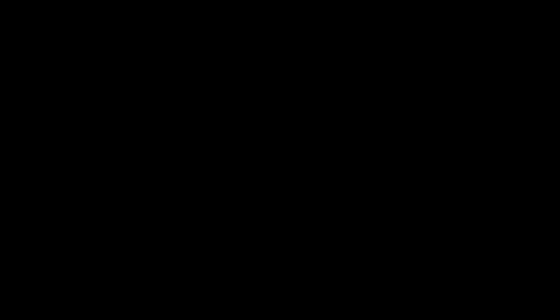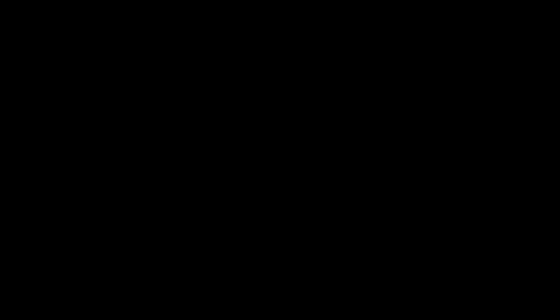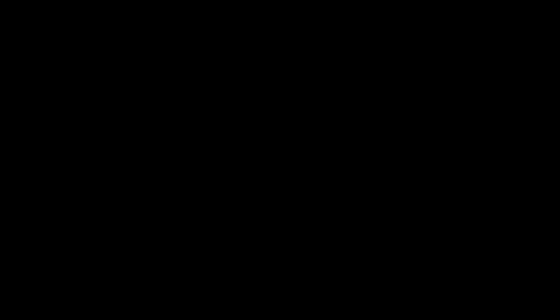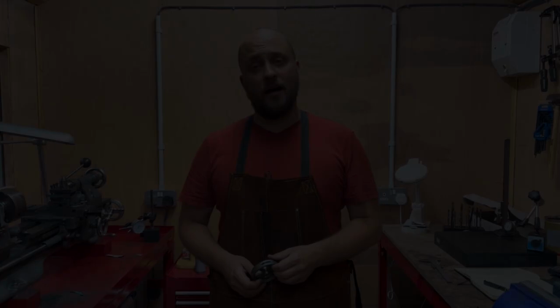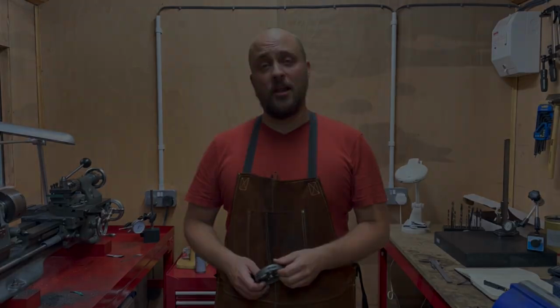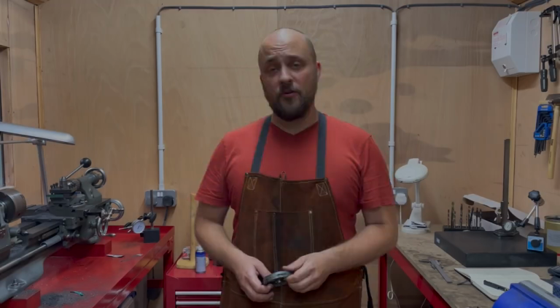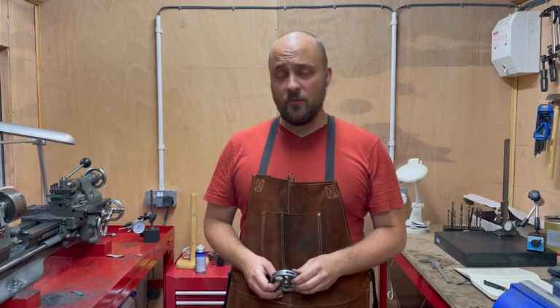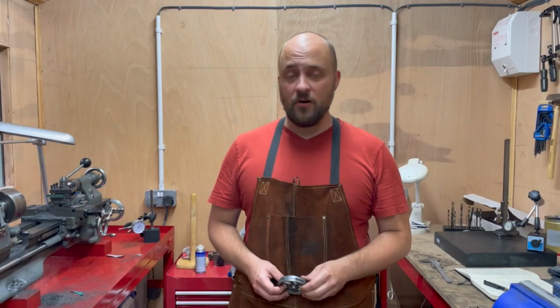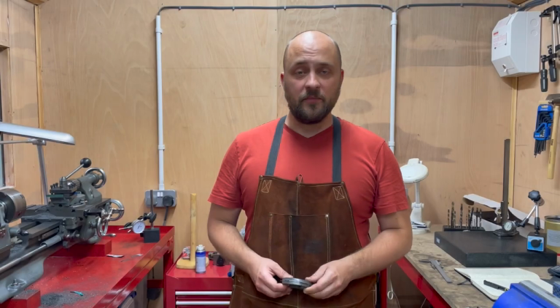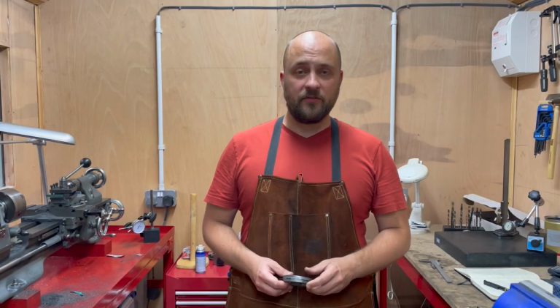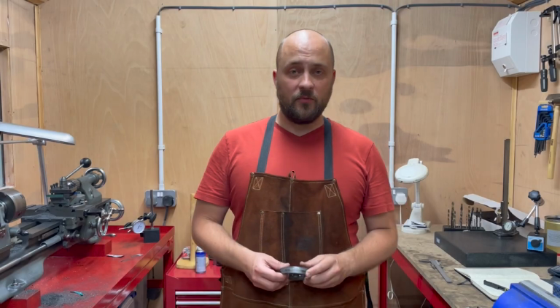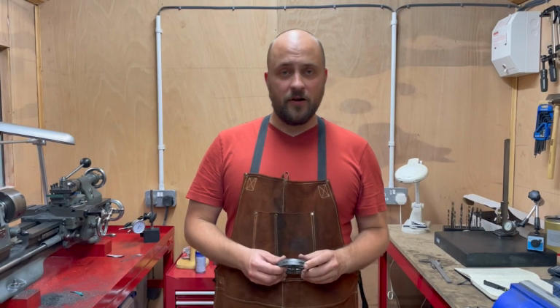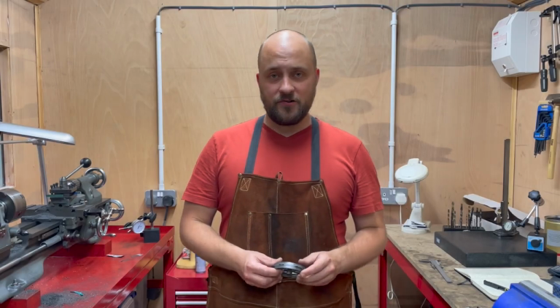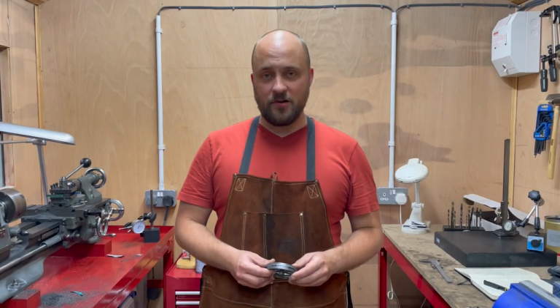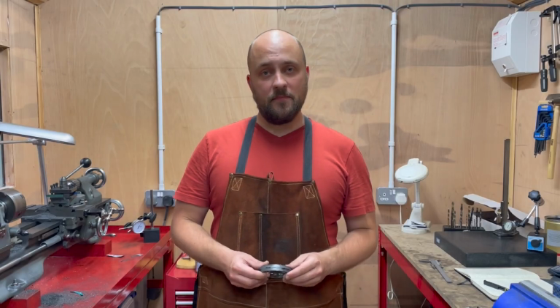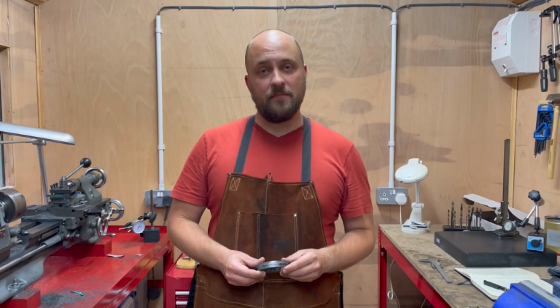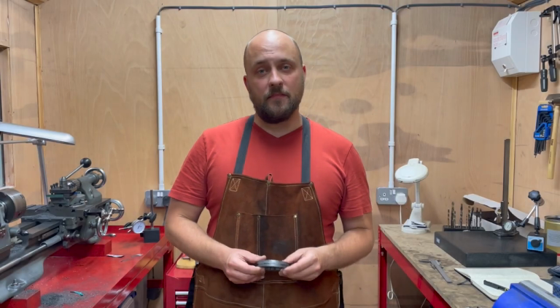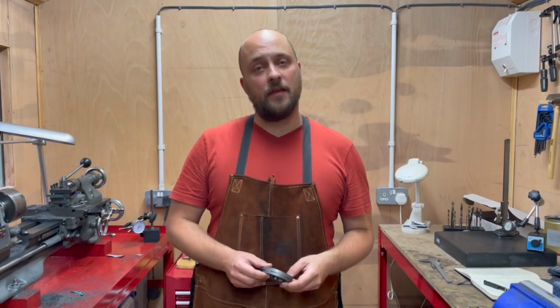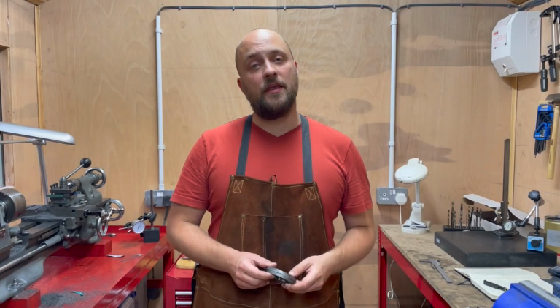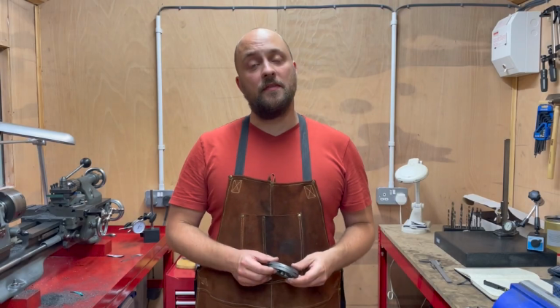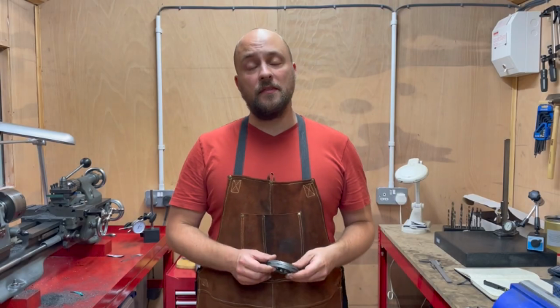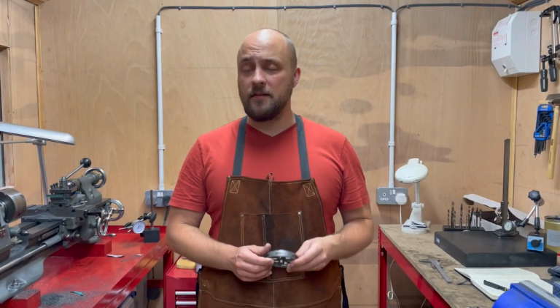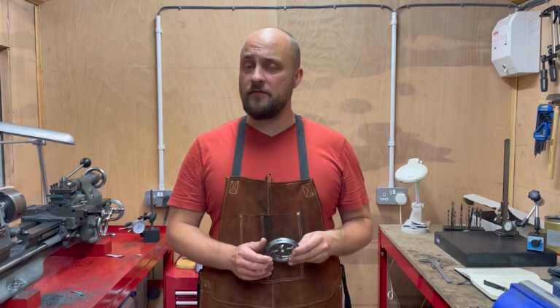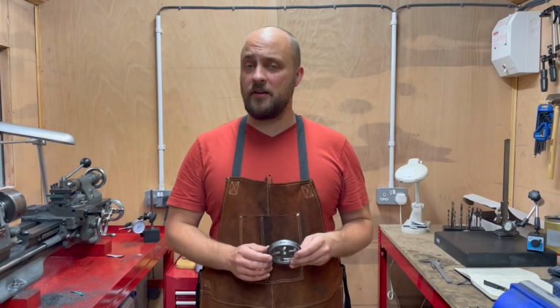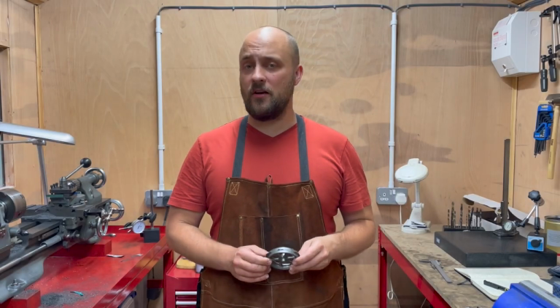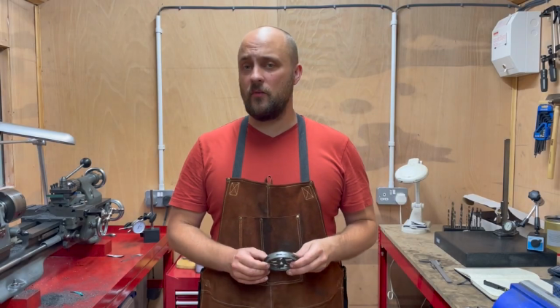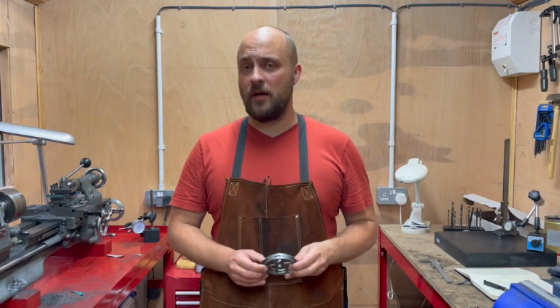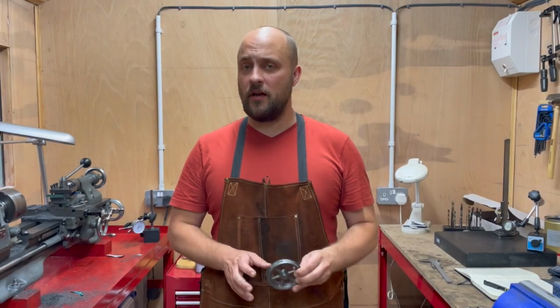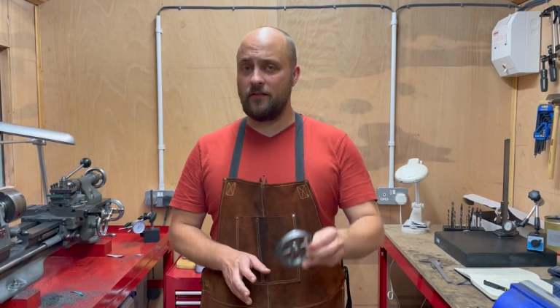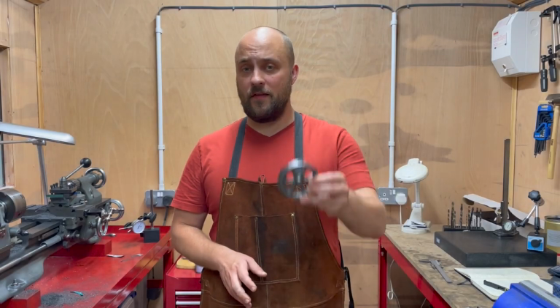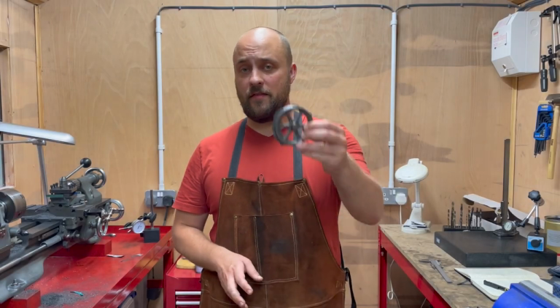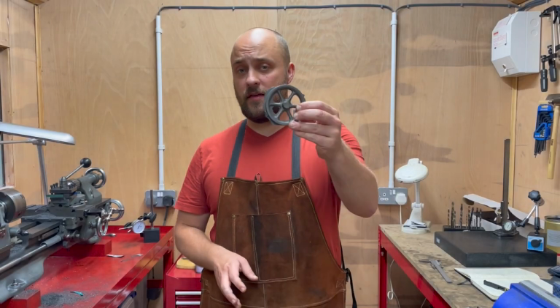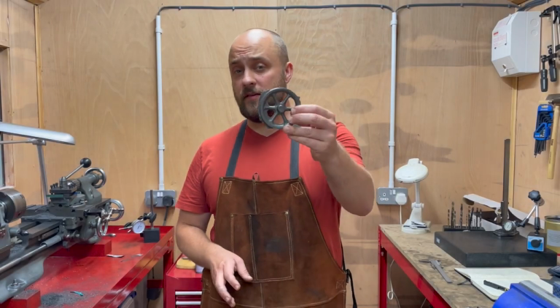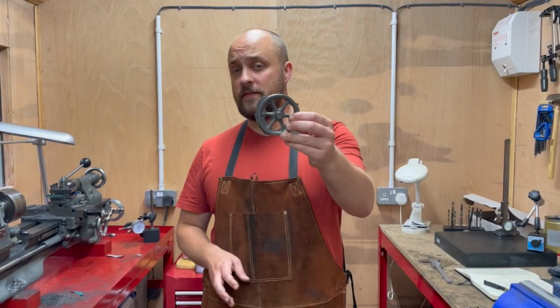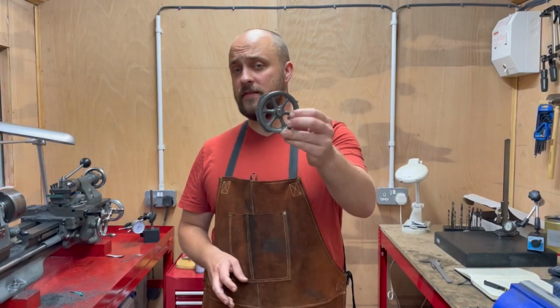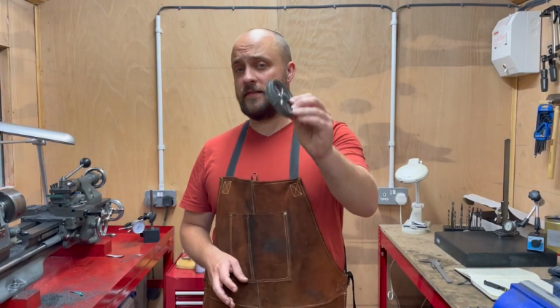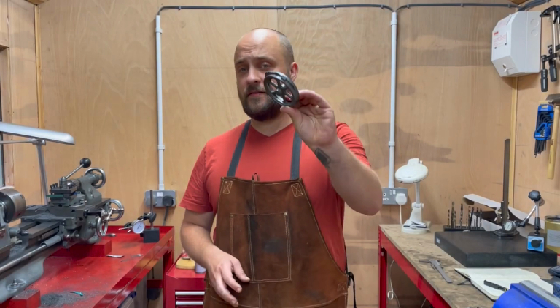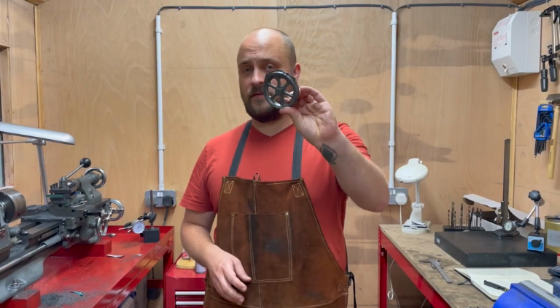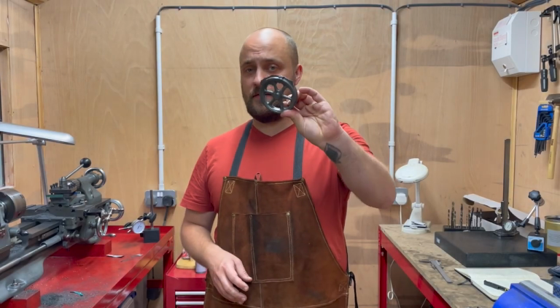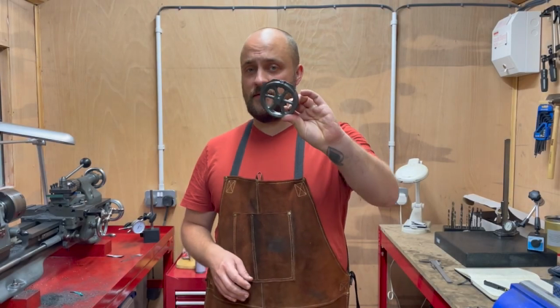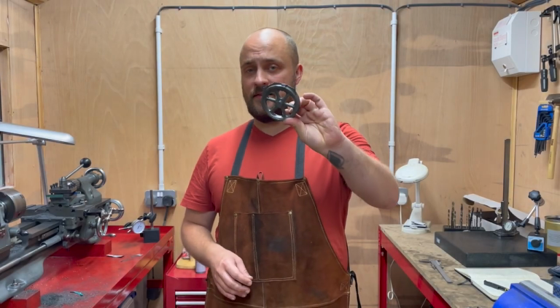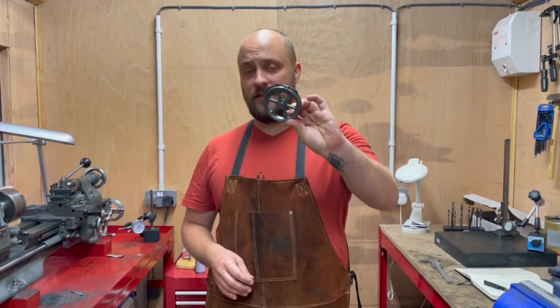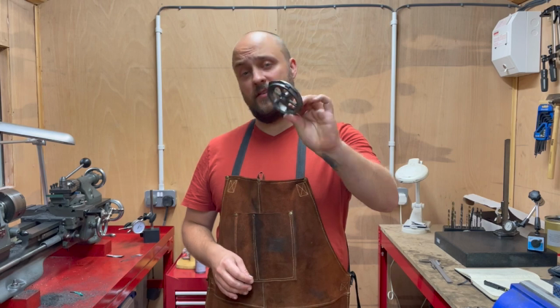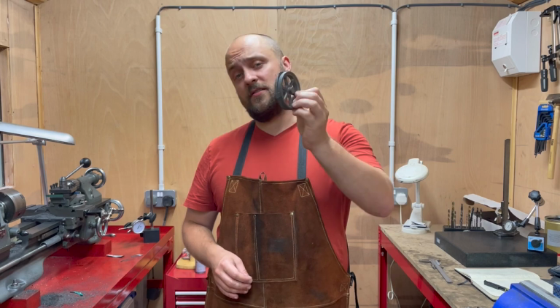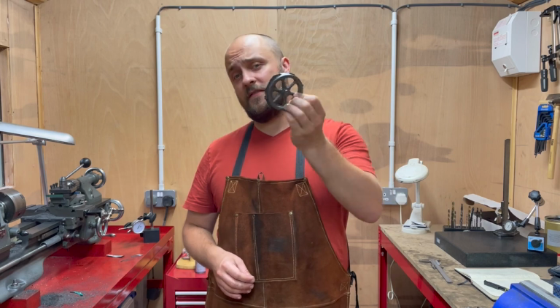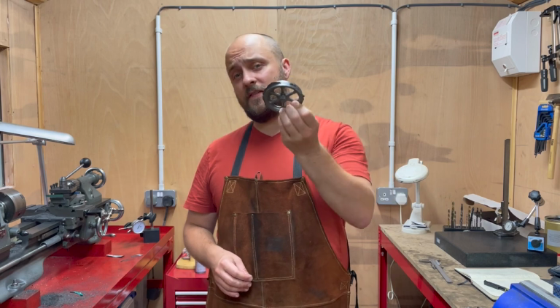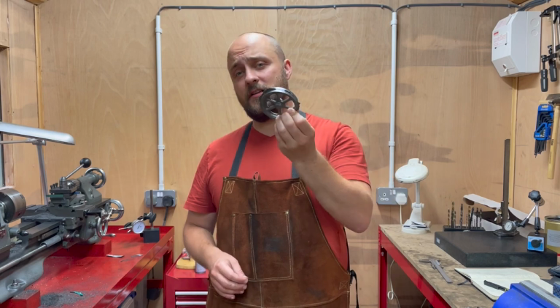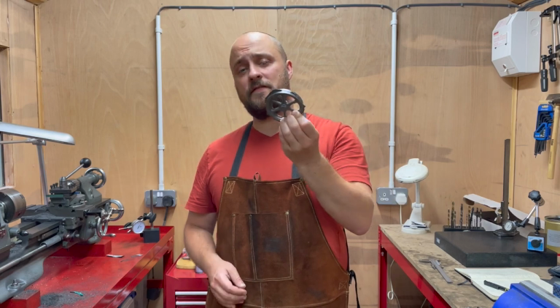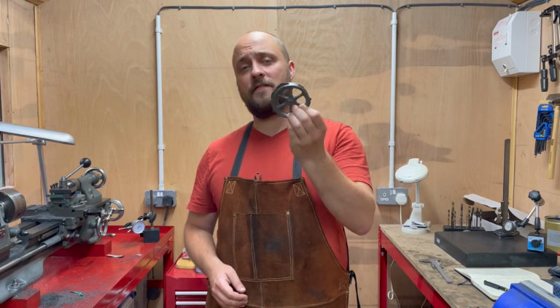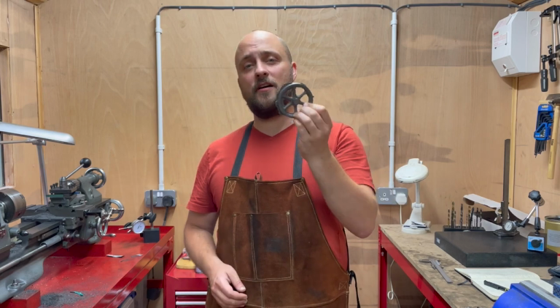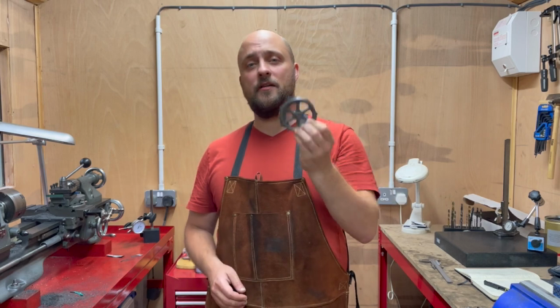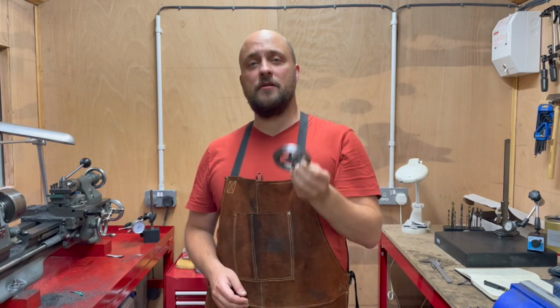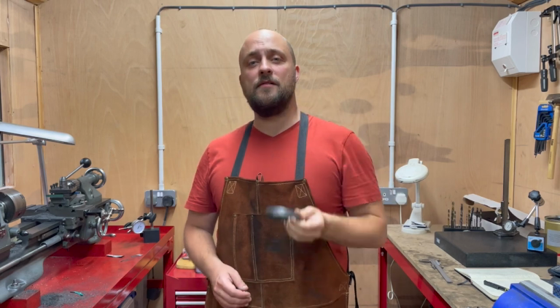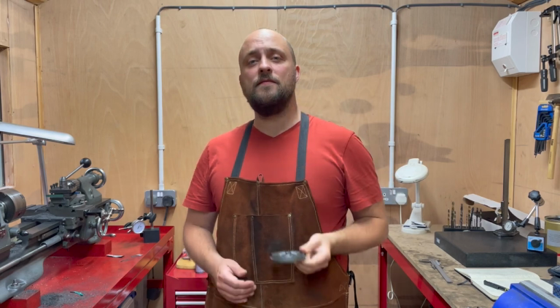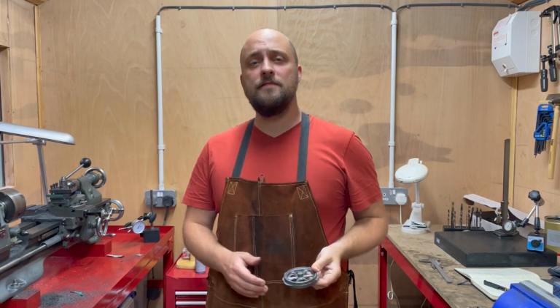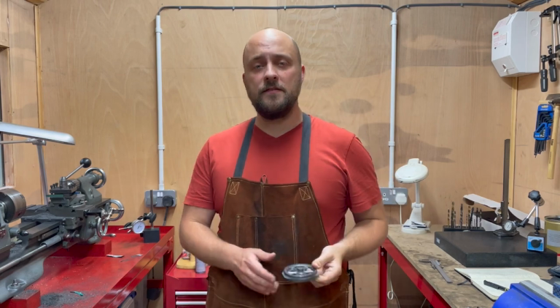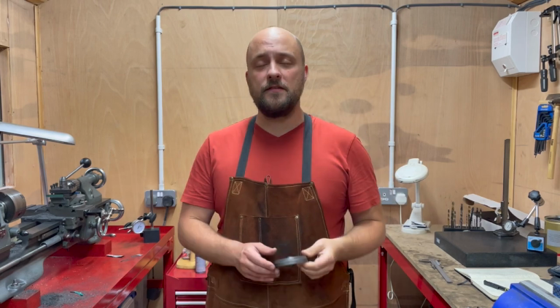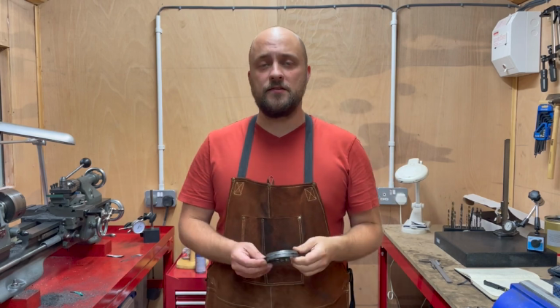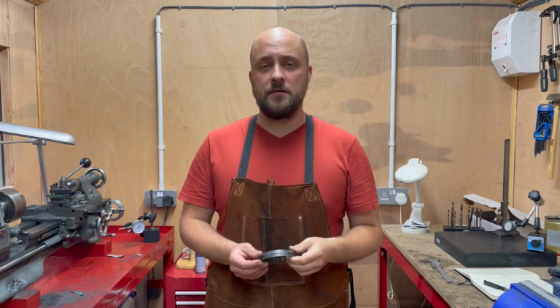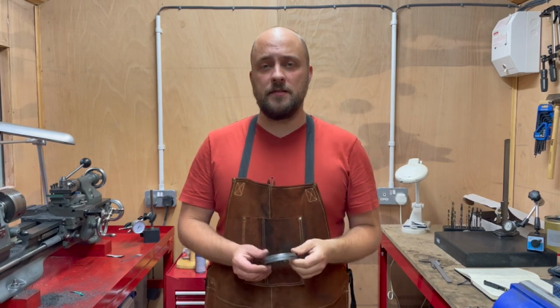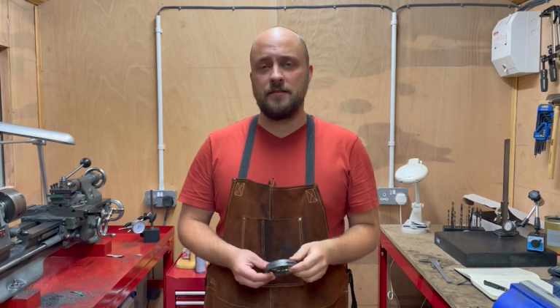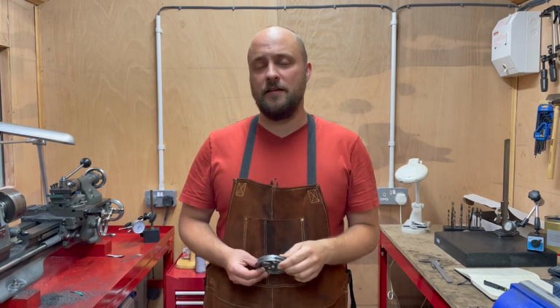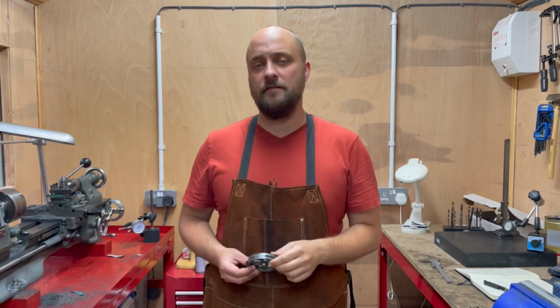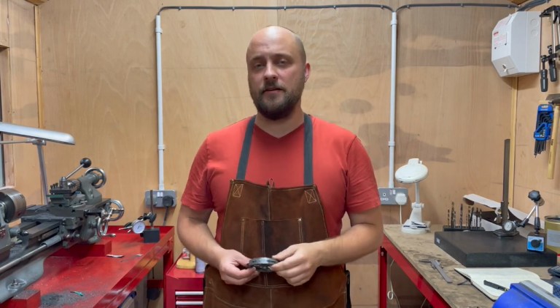Hello and welcome to the workshop. In this video we're going to turn this into the finished flywheel for the Stuart 10V.